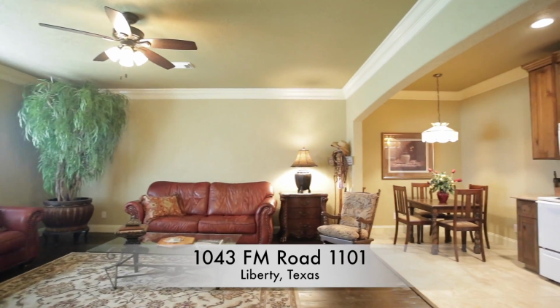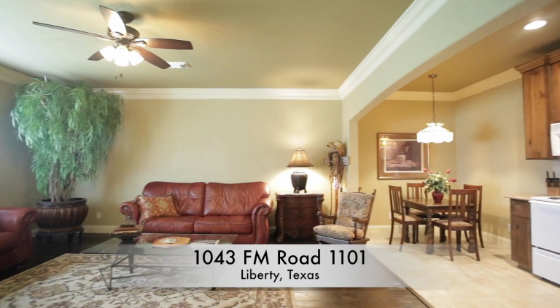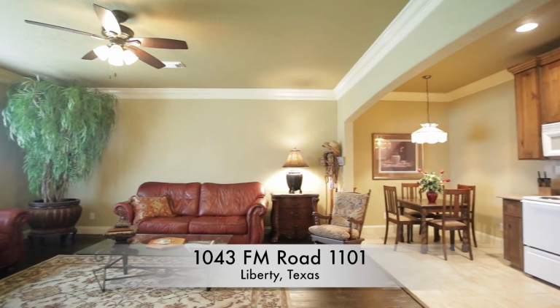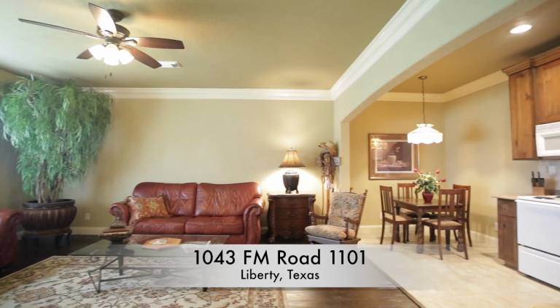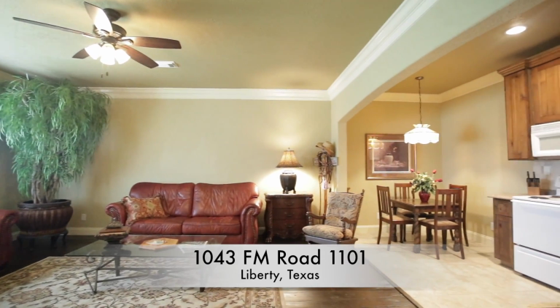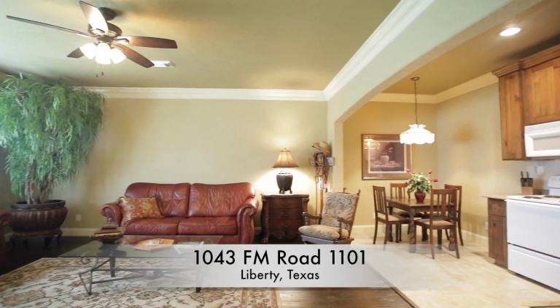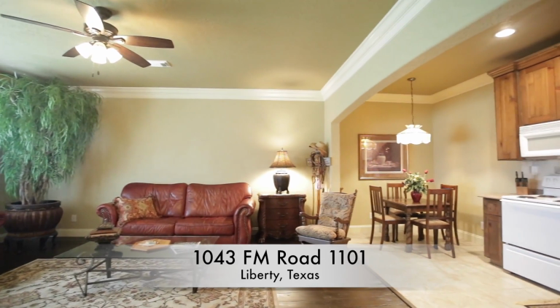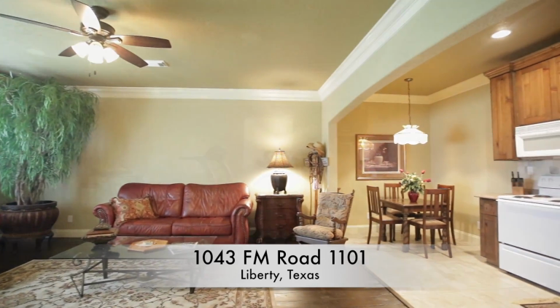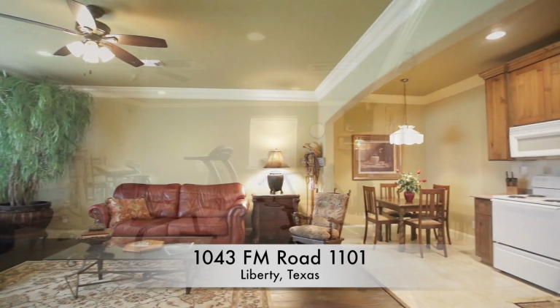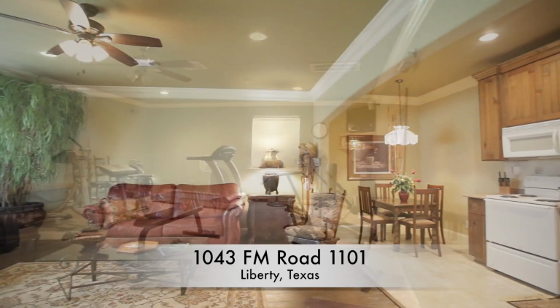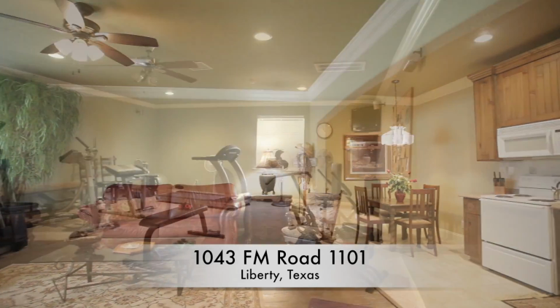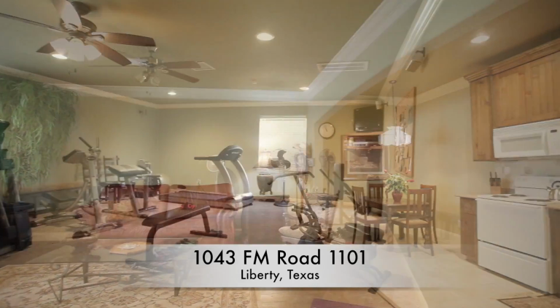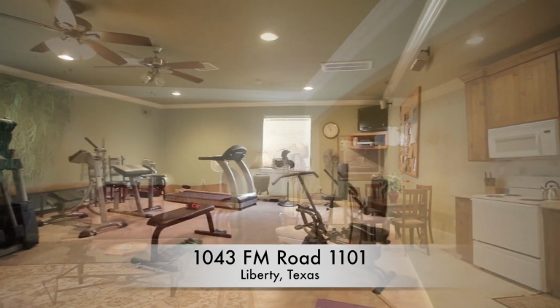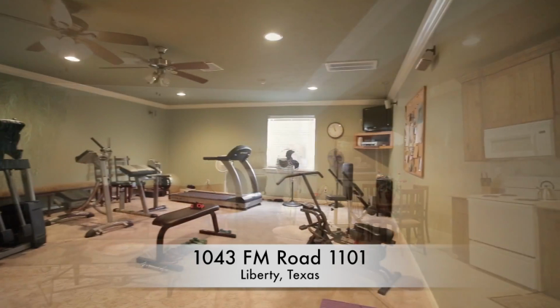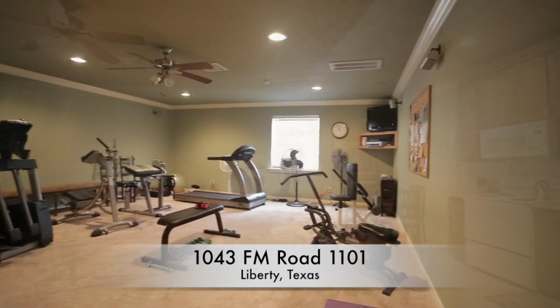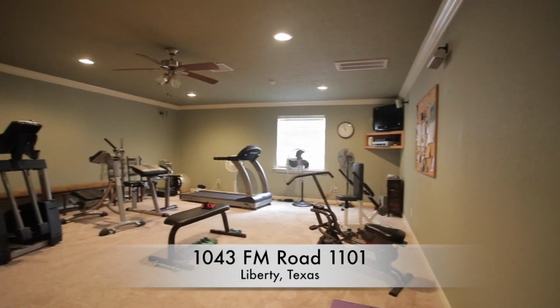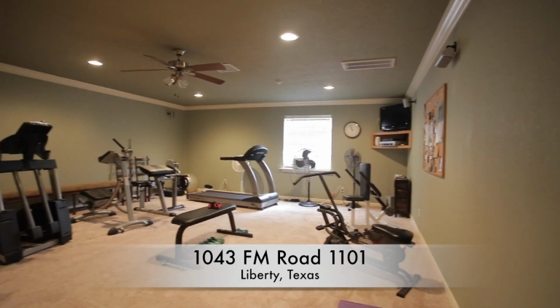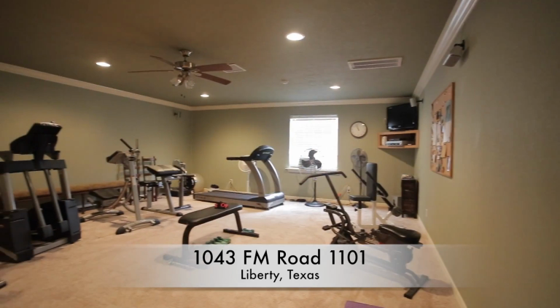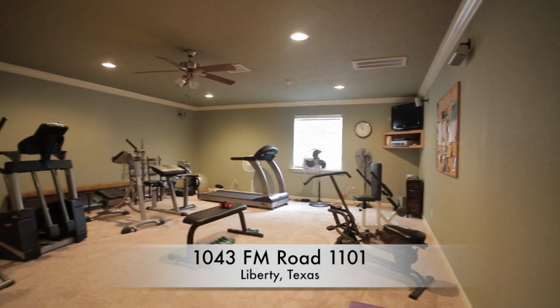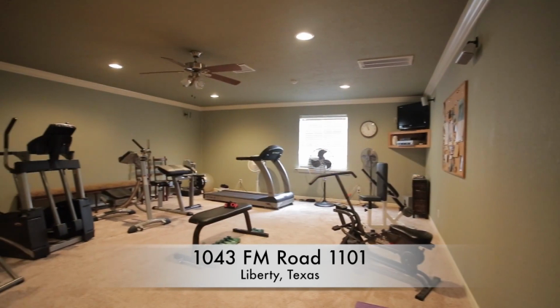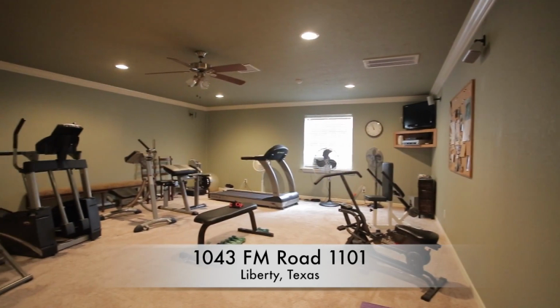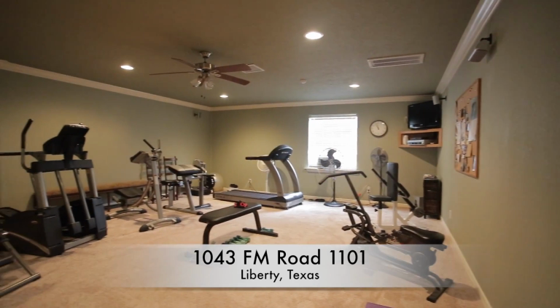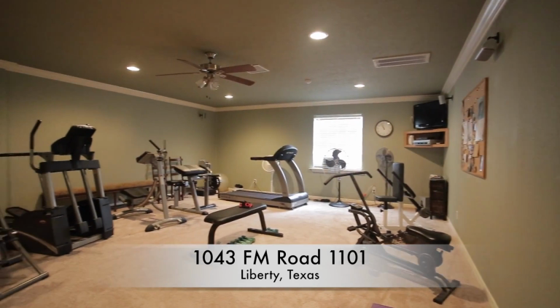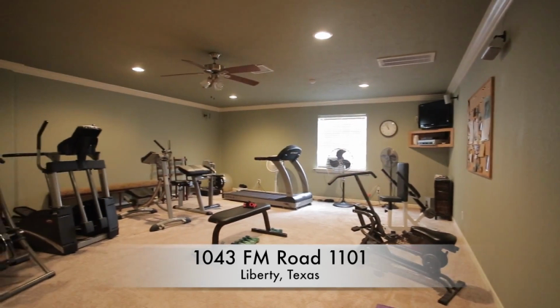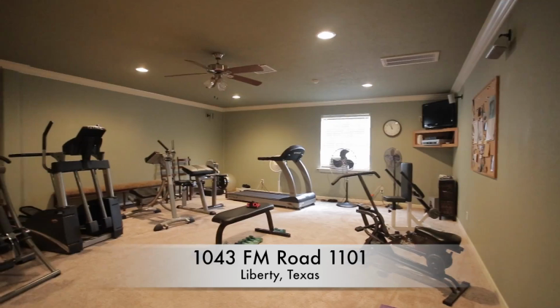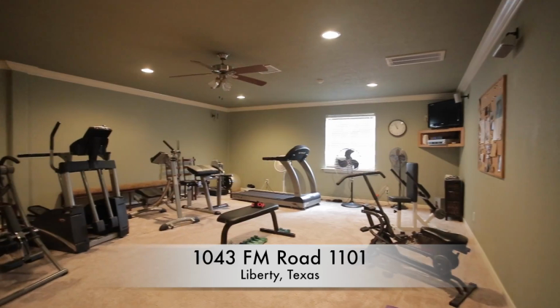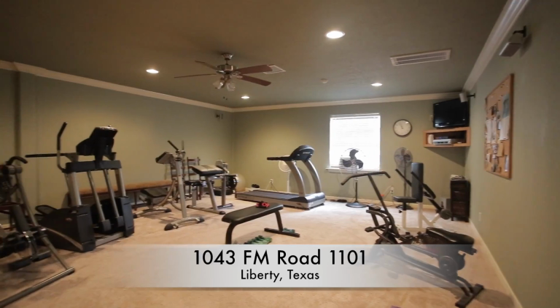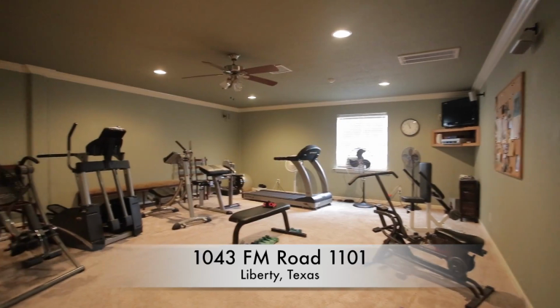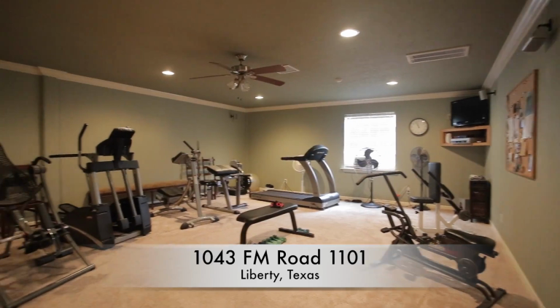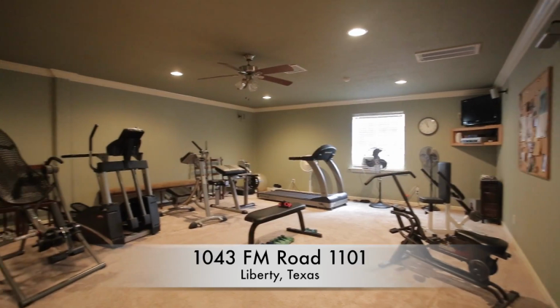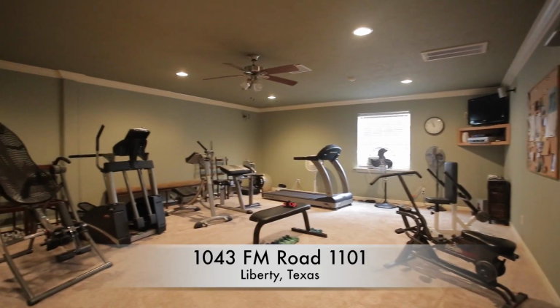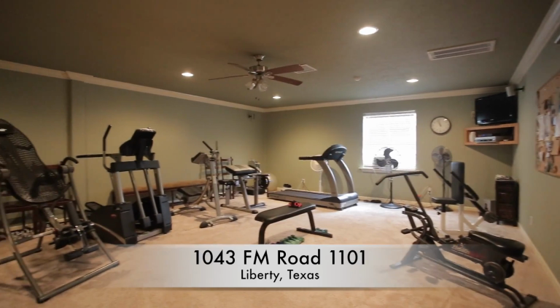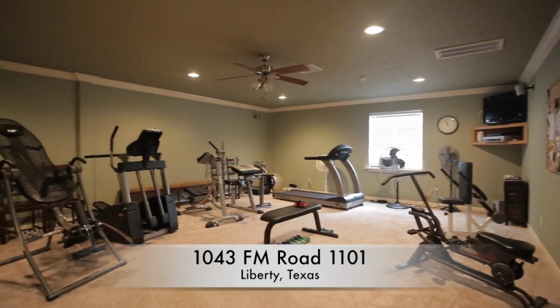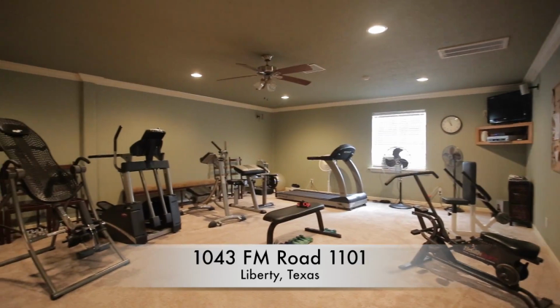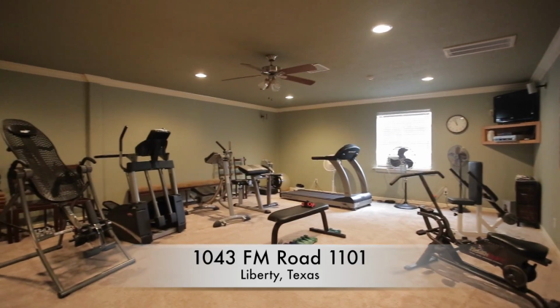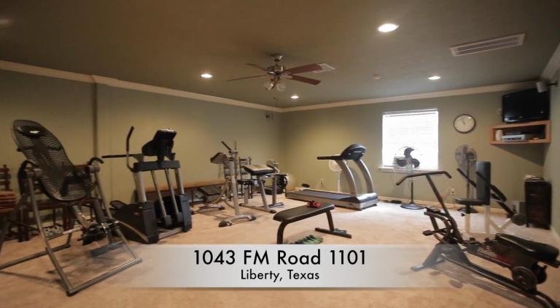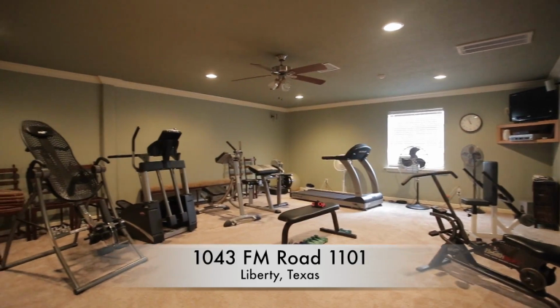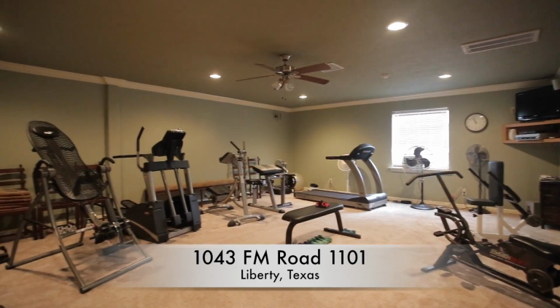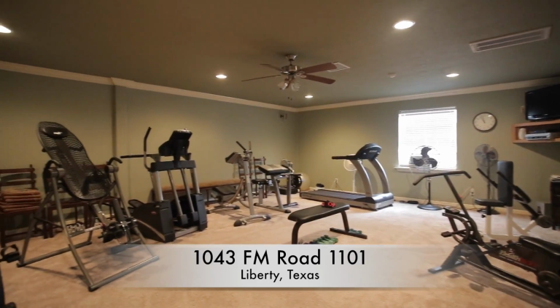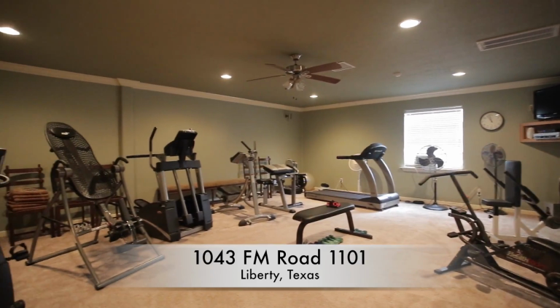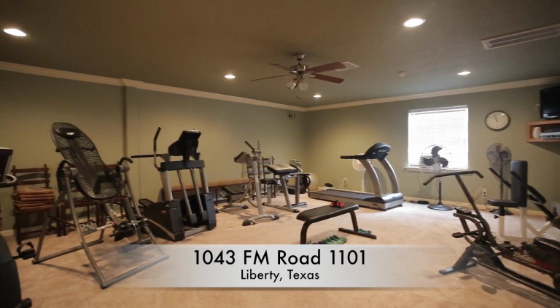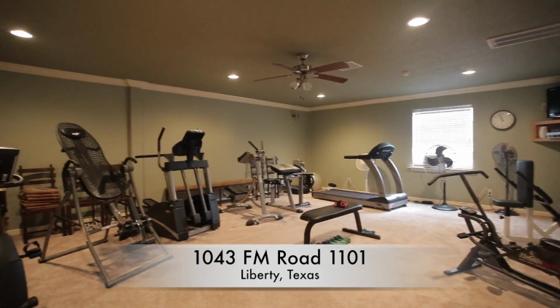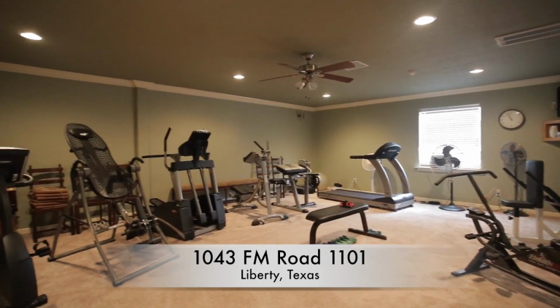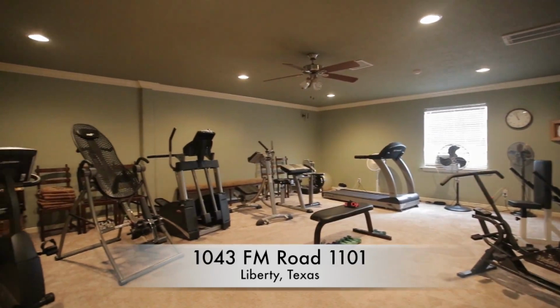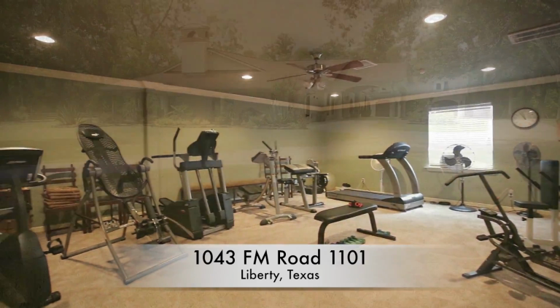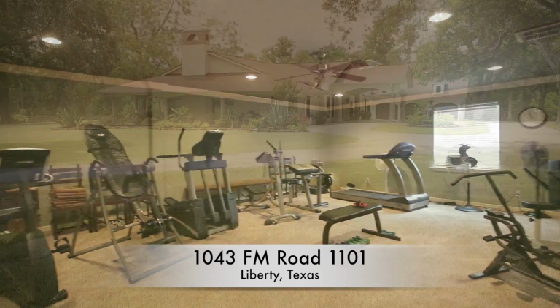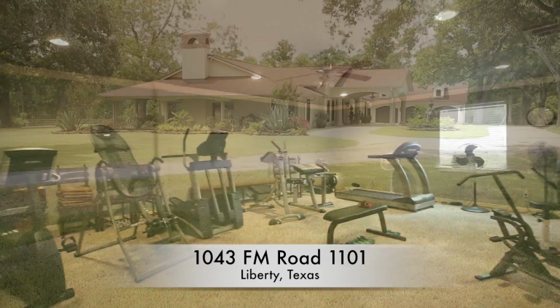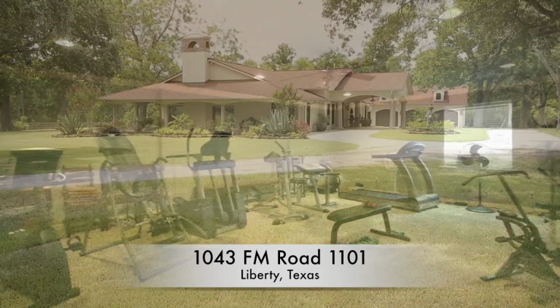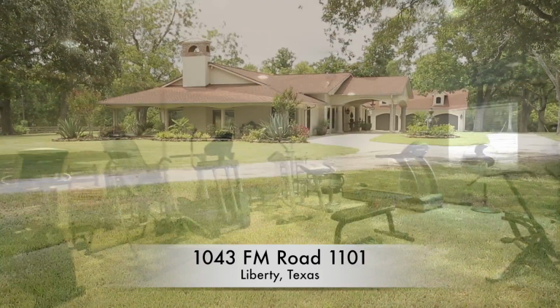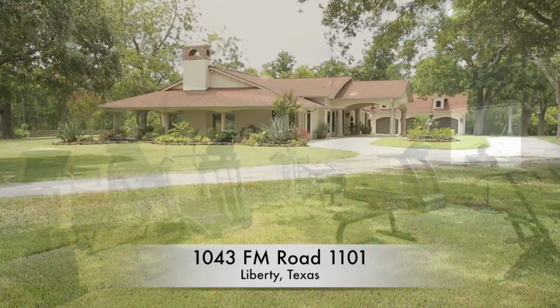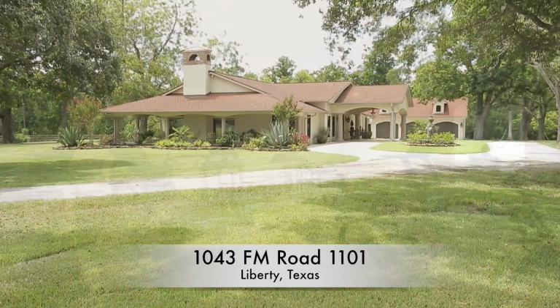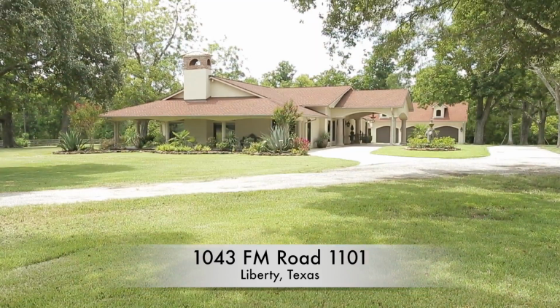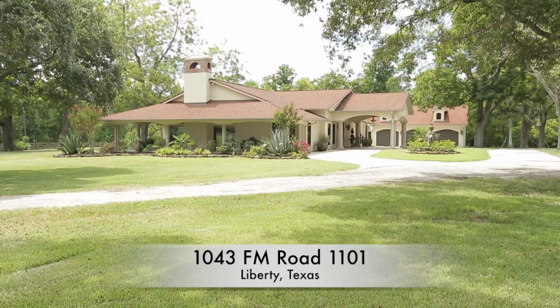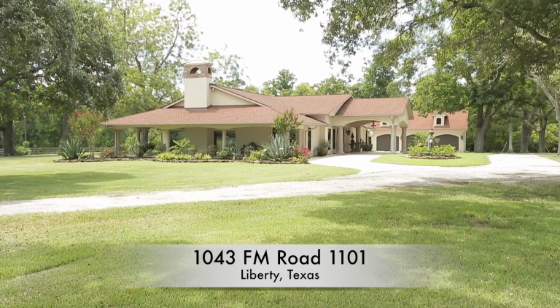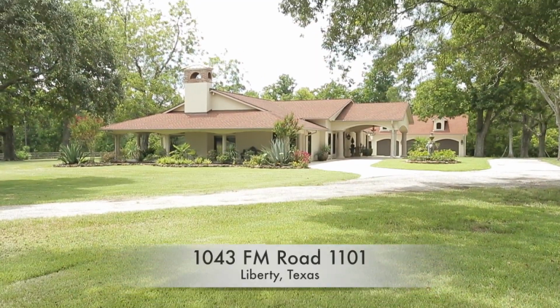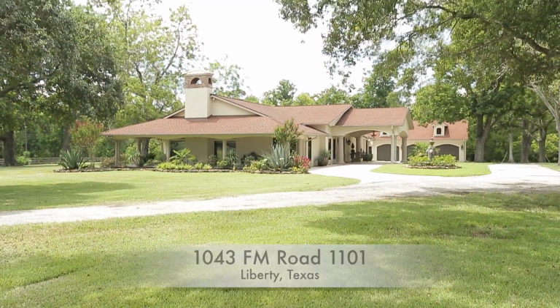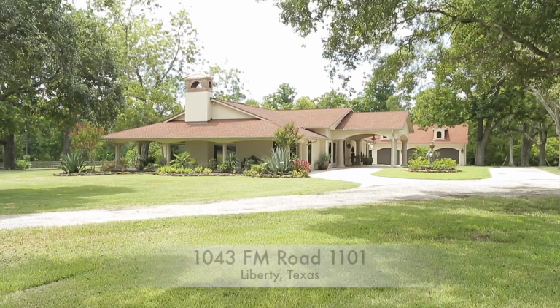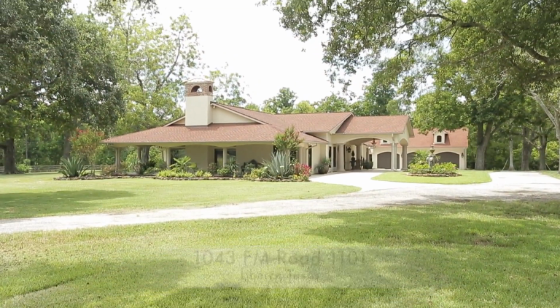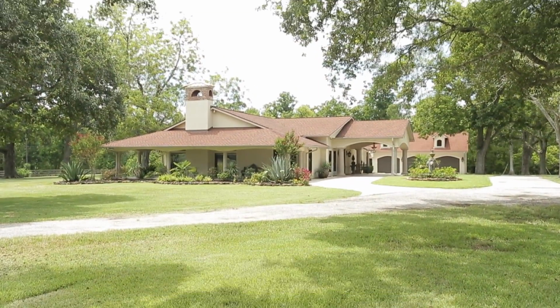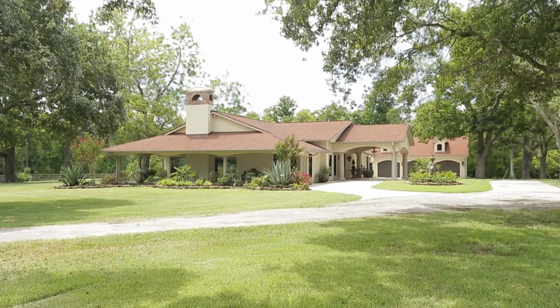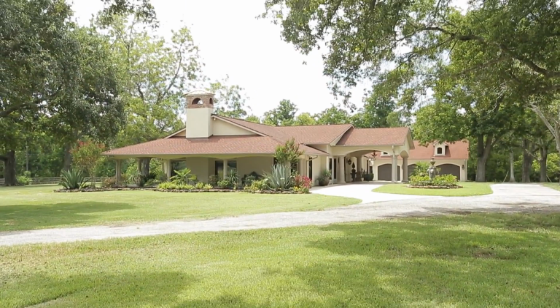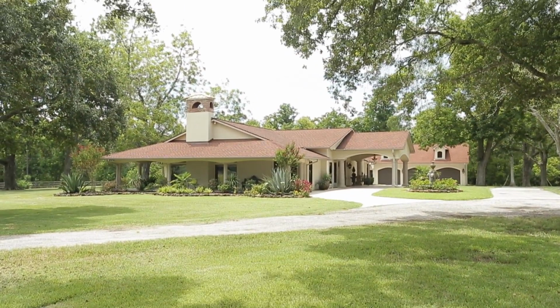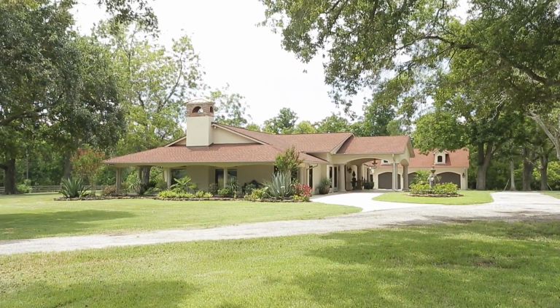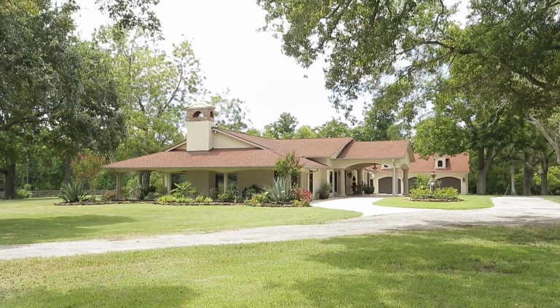And there's an amazing workout room. Enjoy all that this spectacular property has to offer.